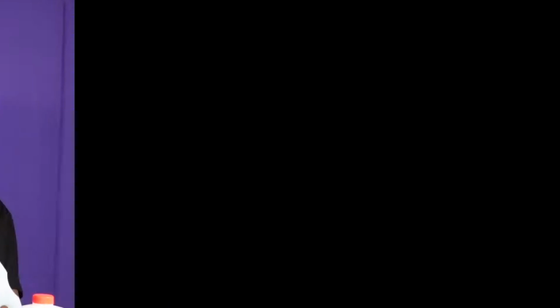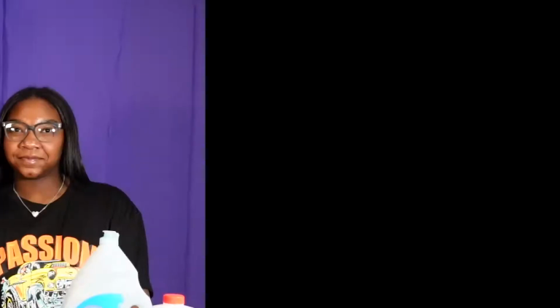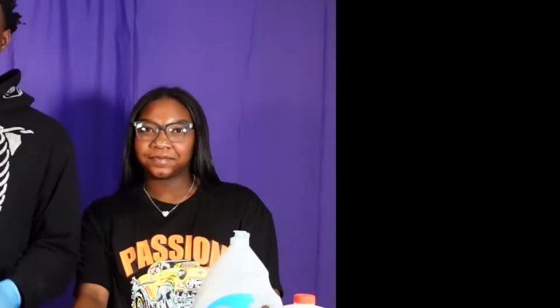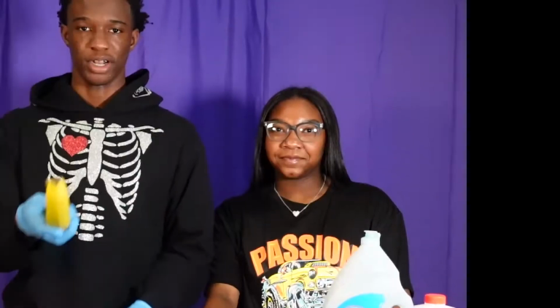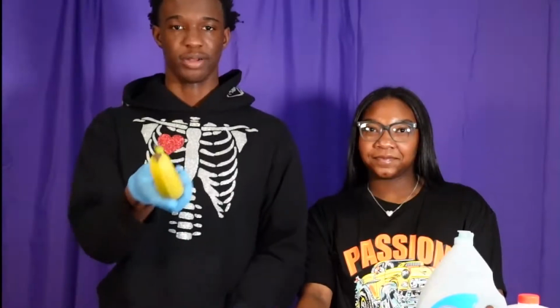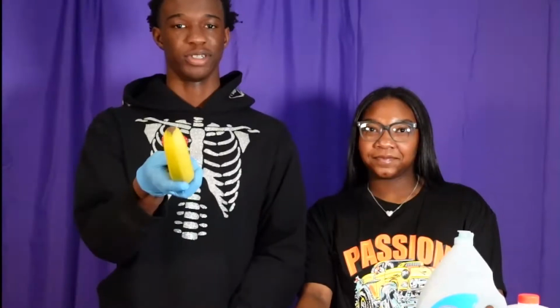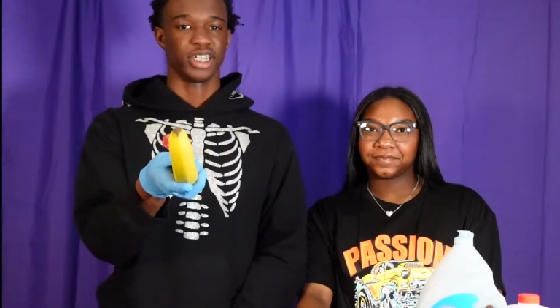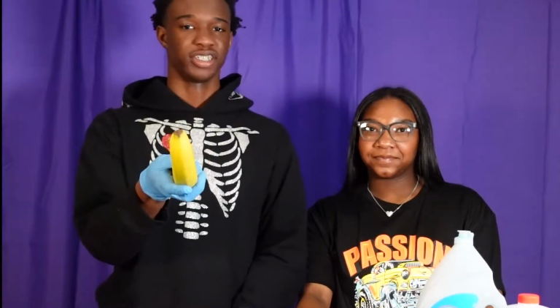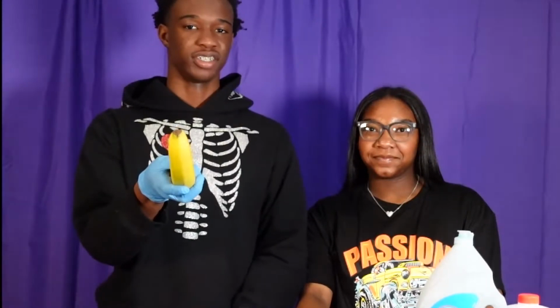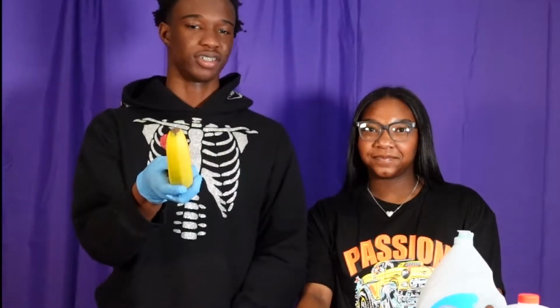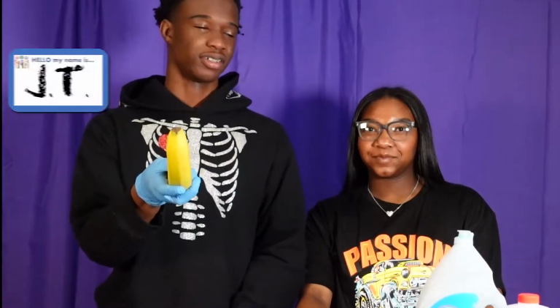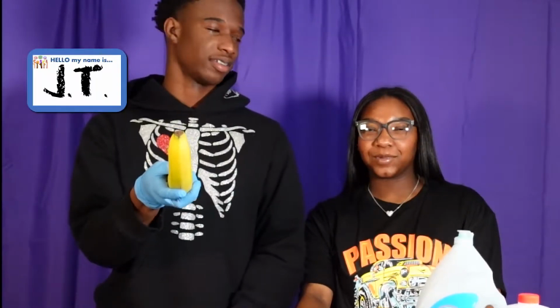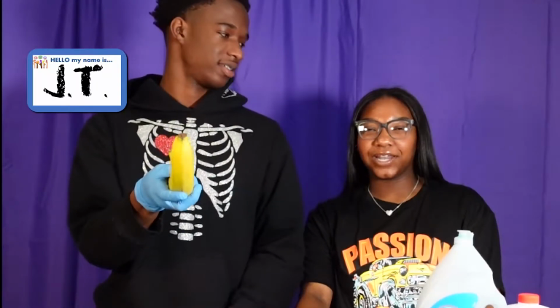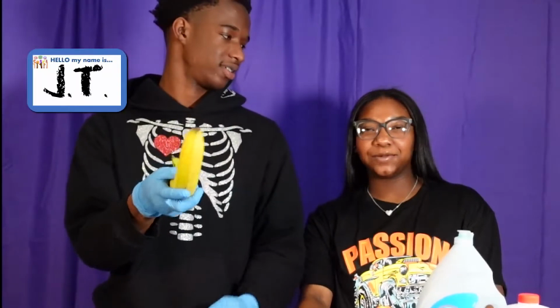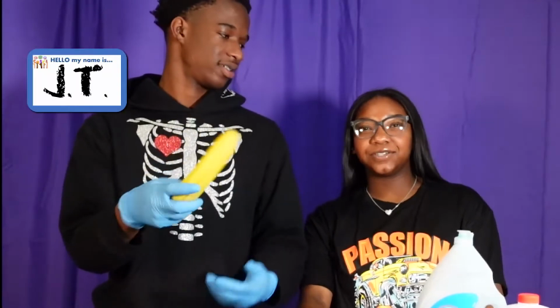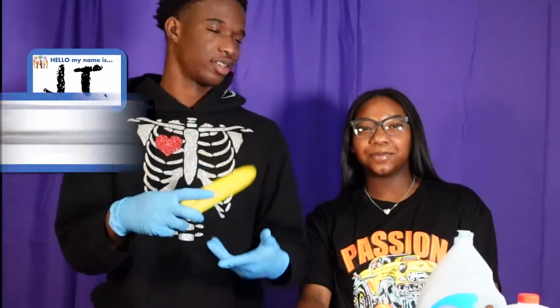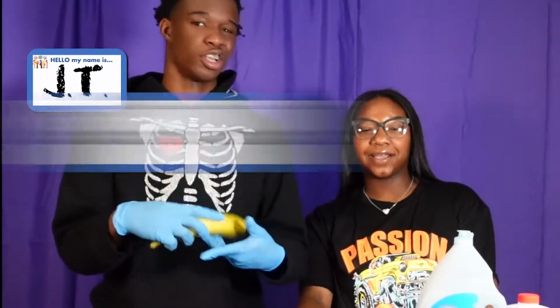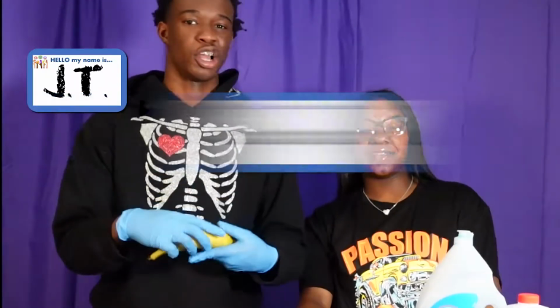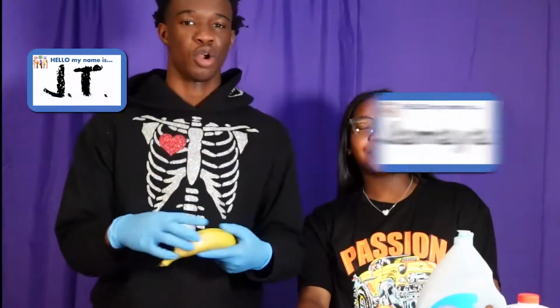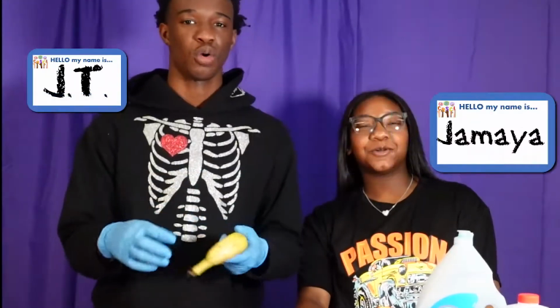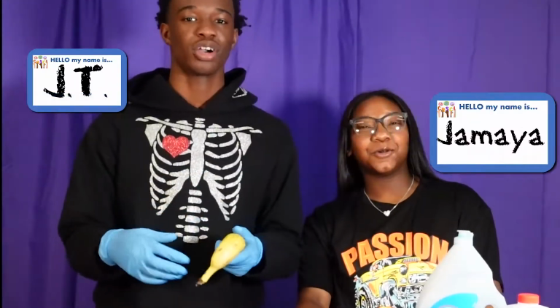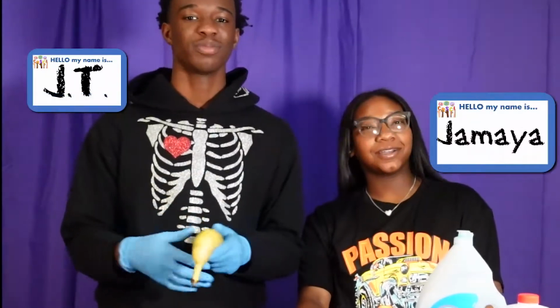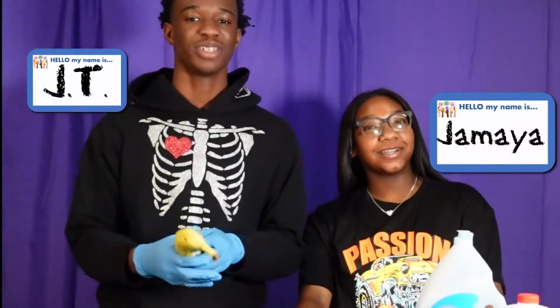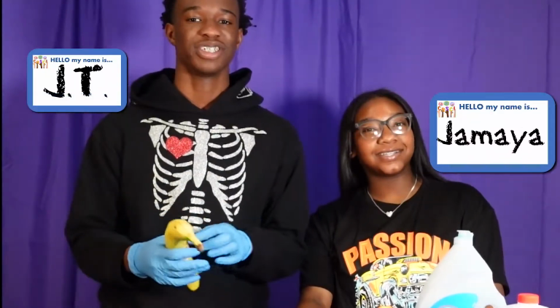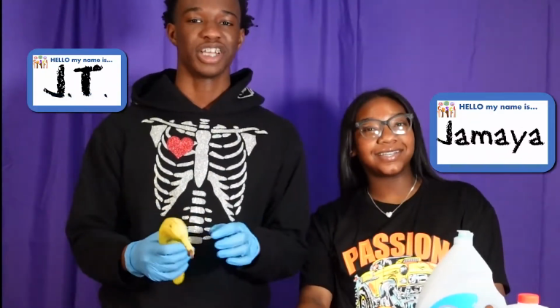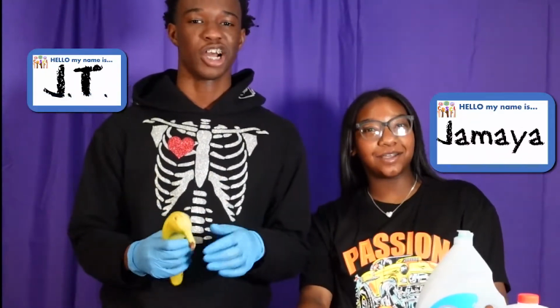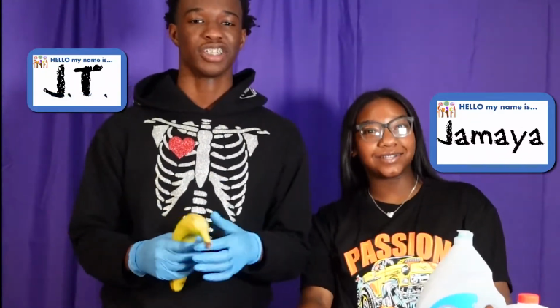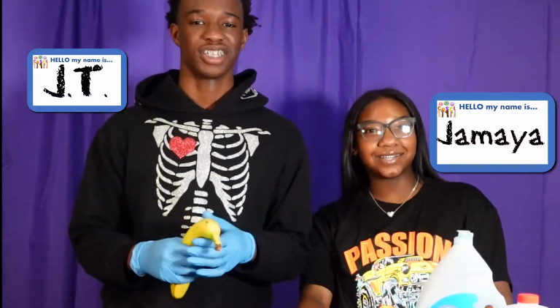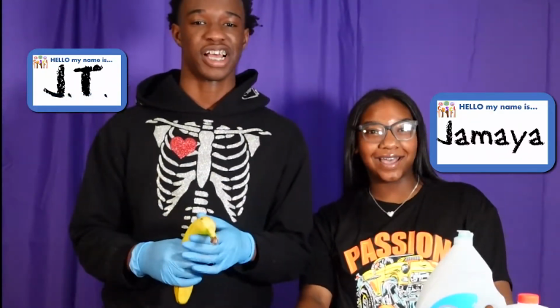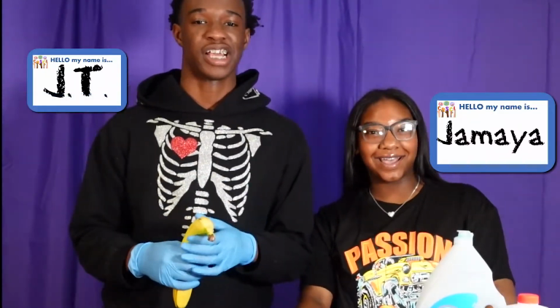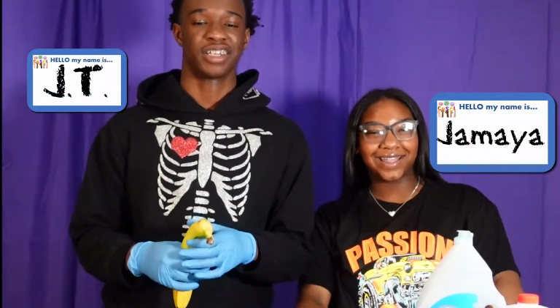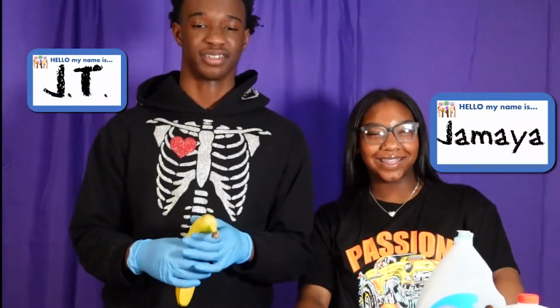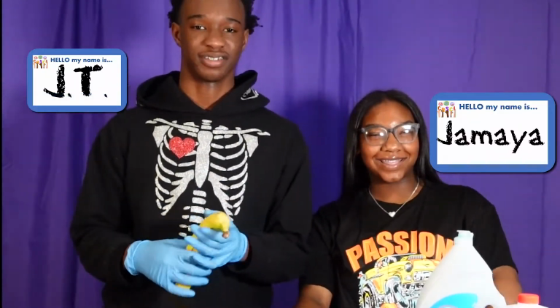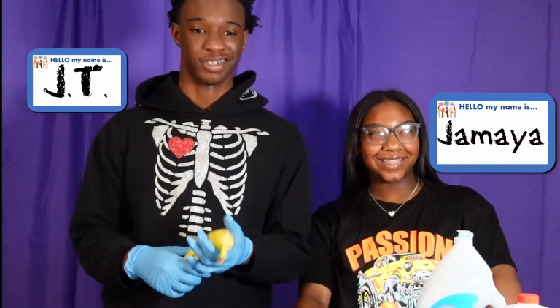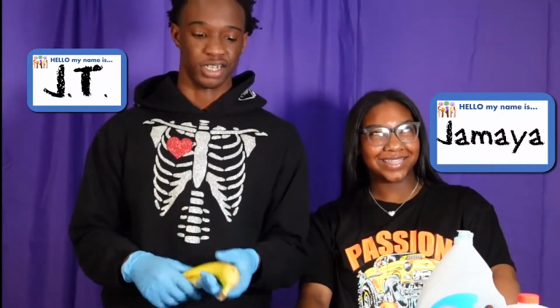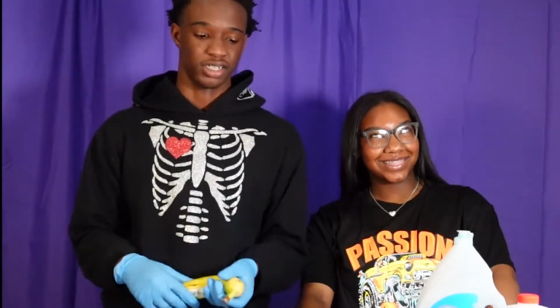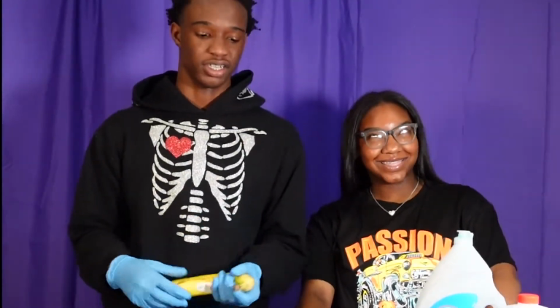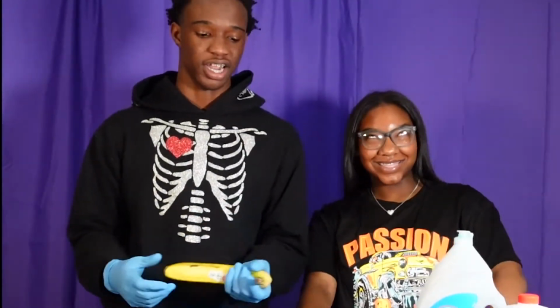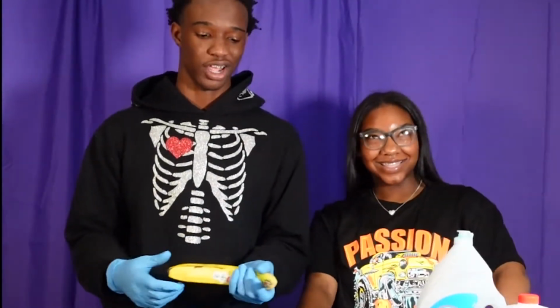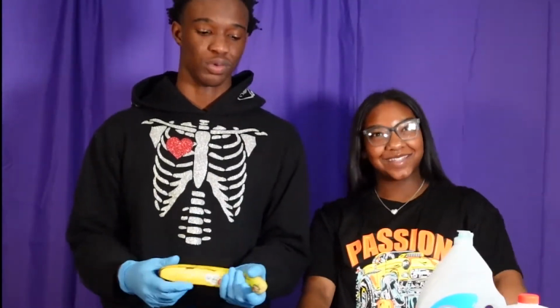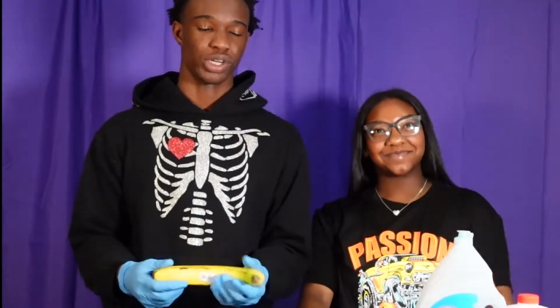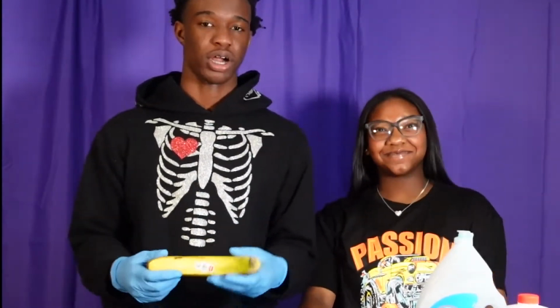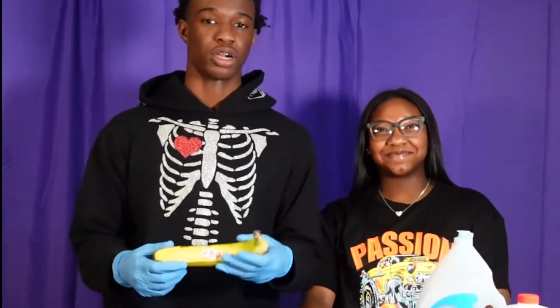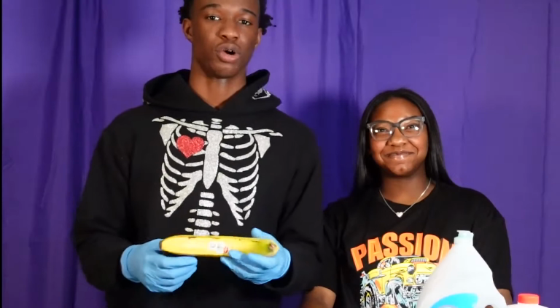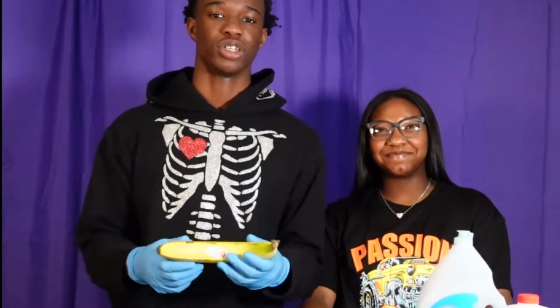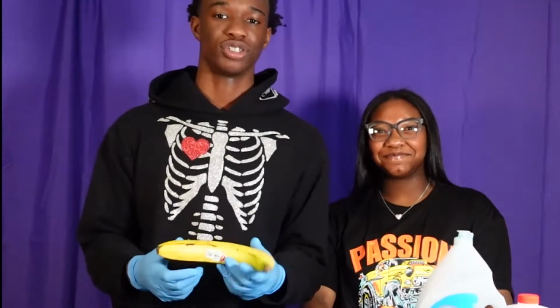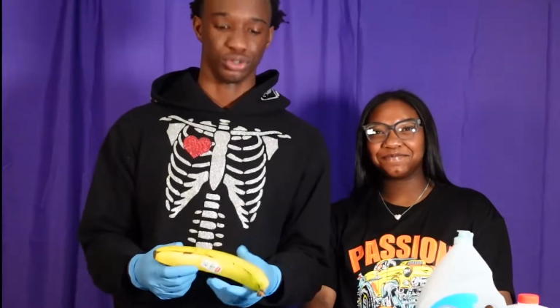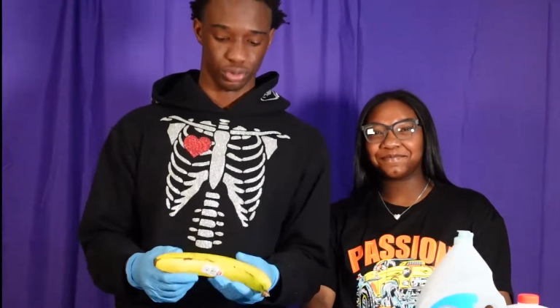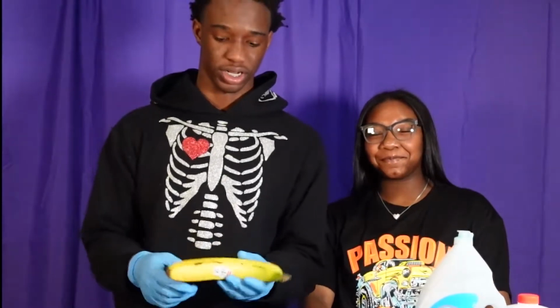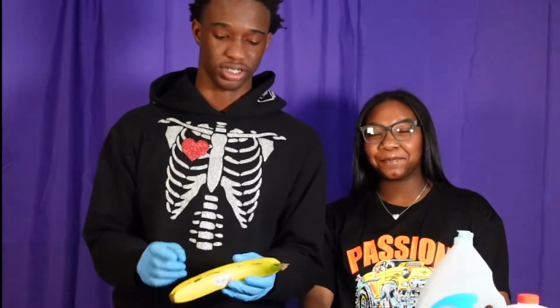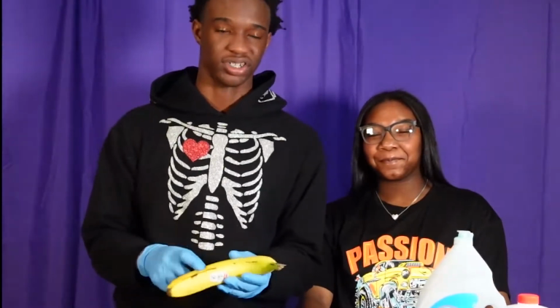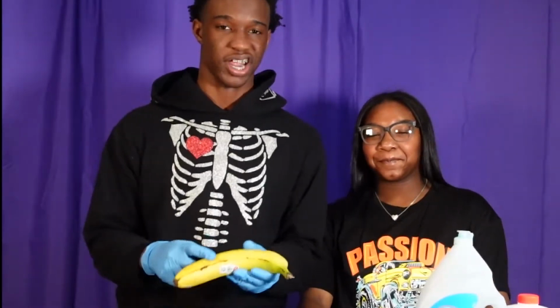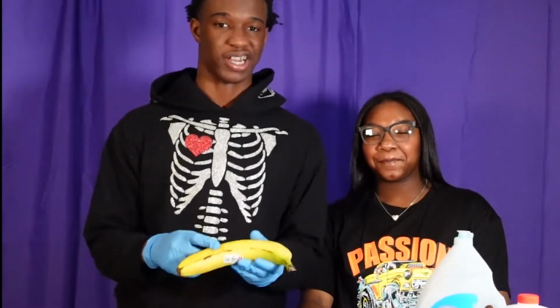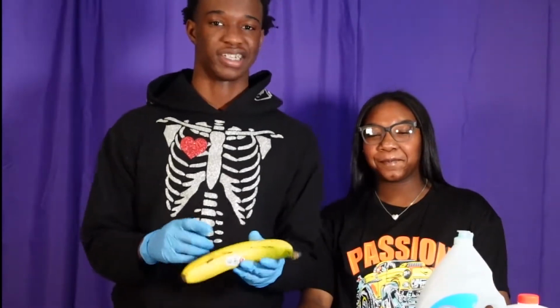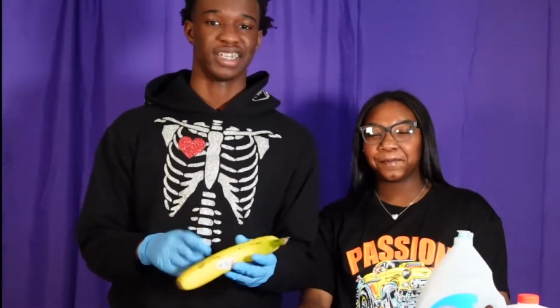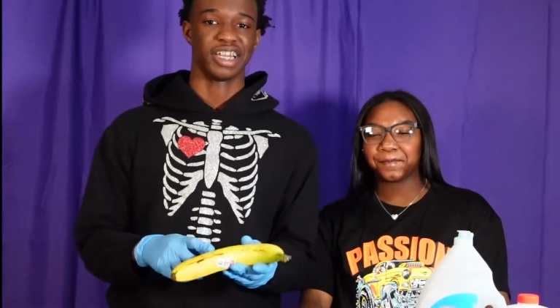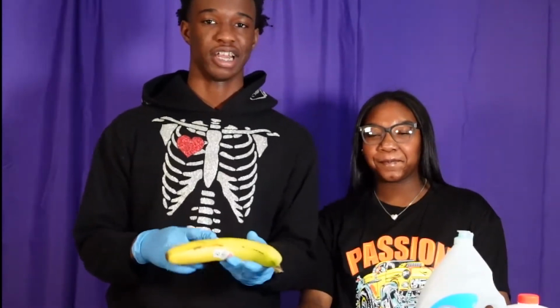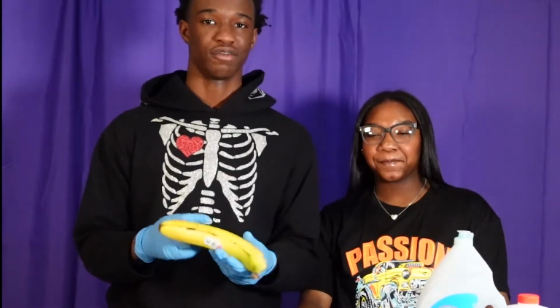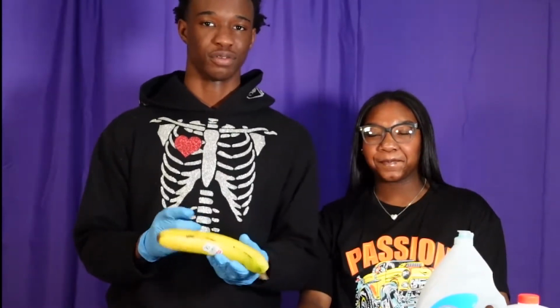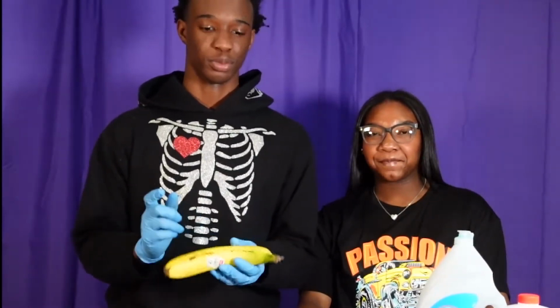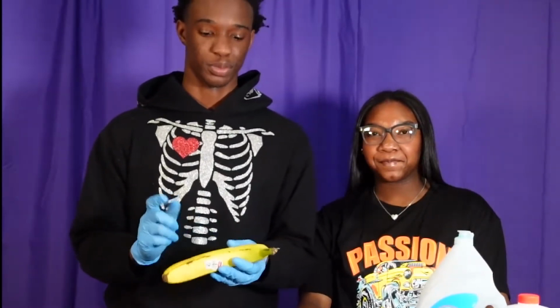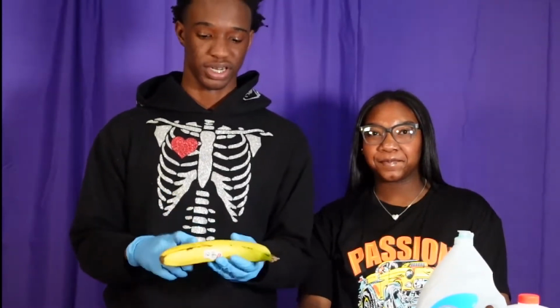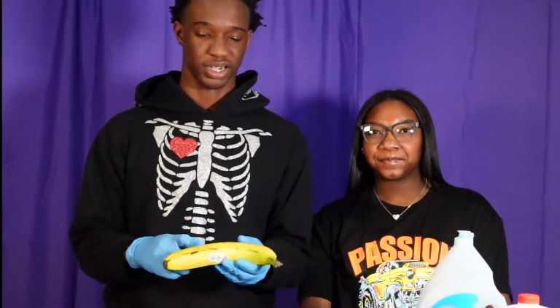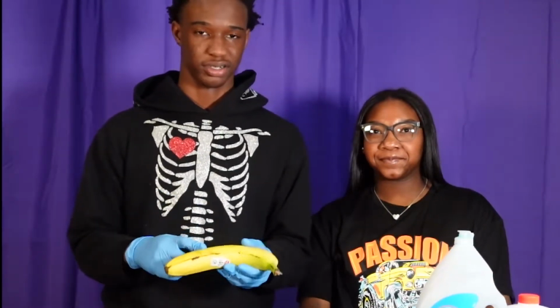My name is JT. My name is Jamiah. Welcome to CRSci. Today we are going to extract DNA from the banana.